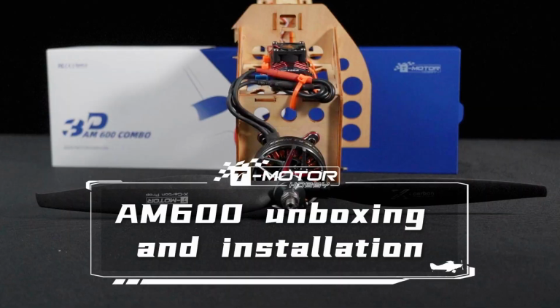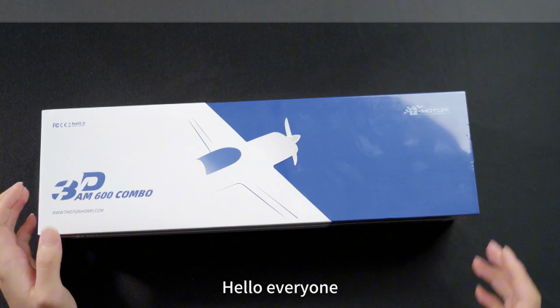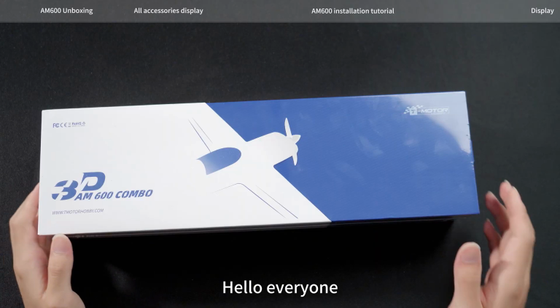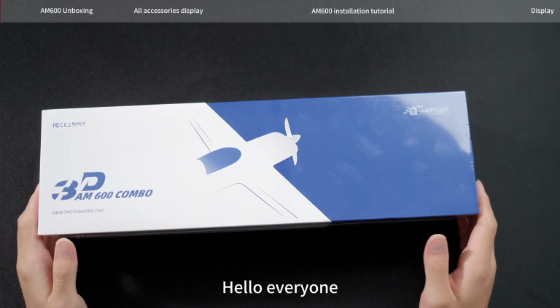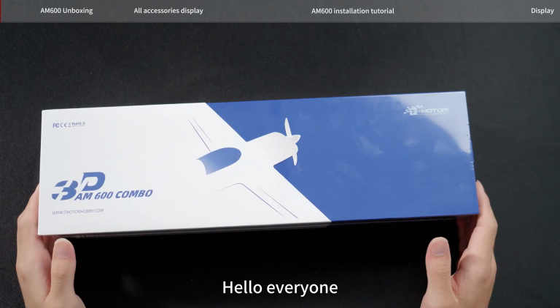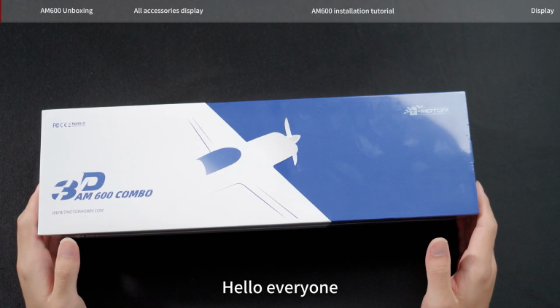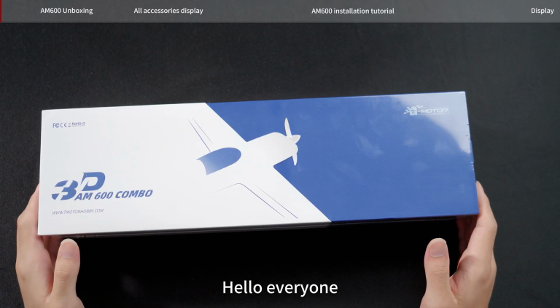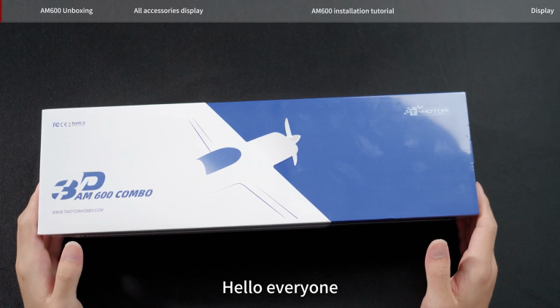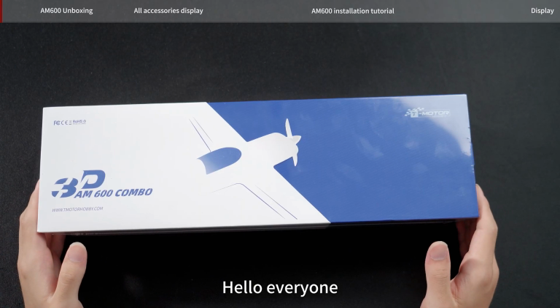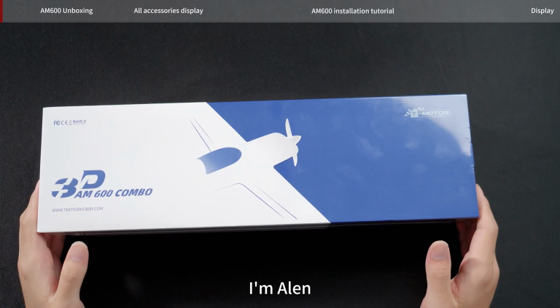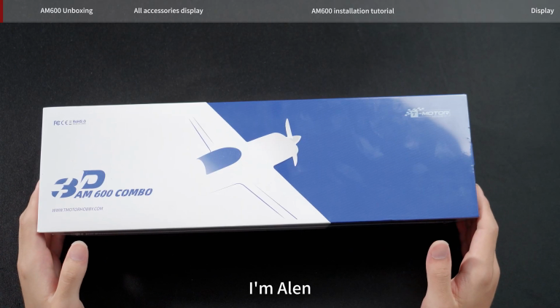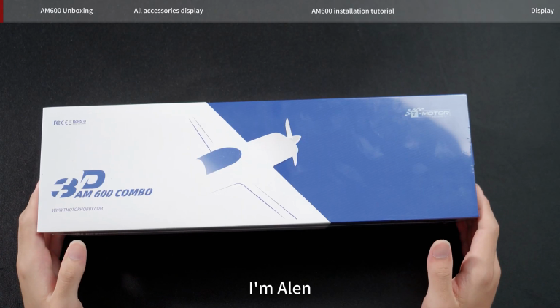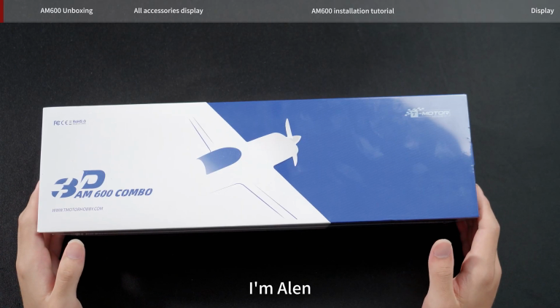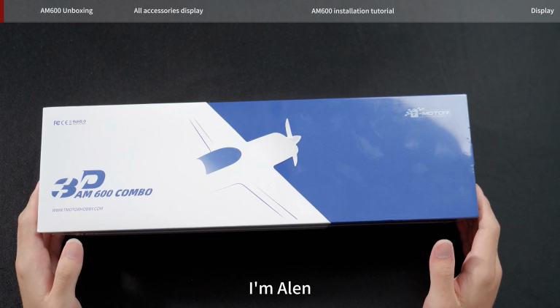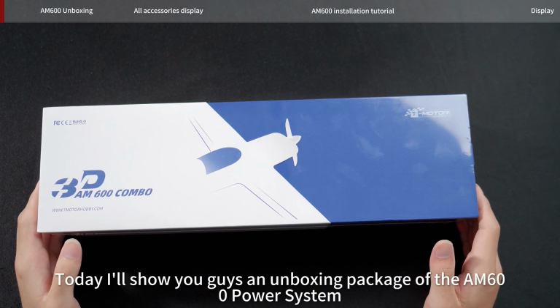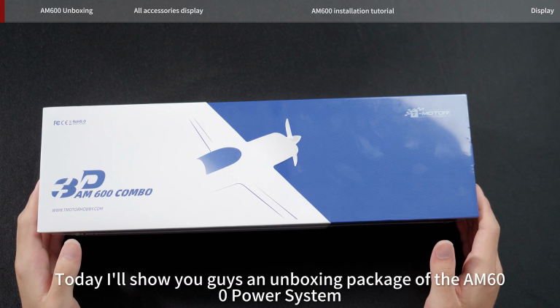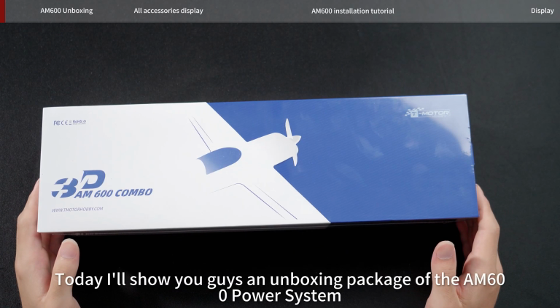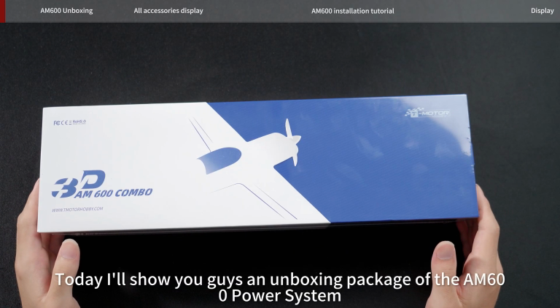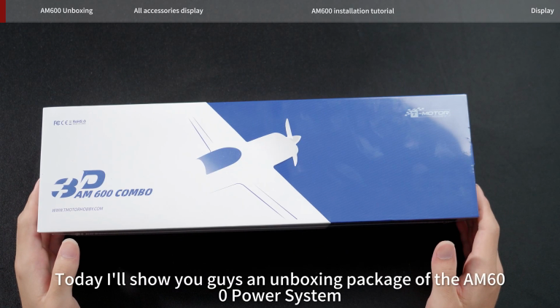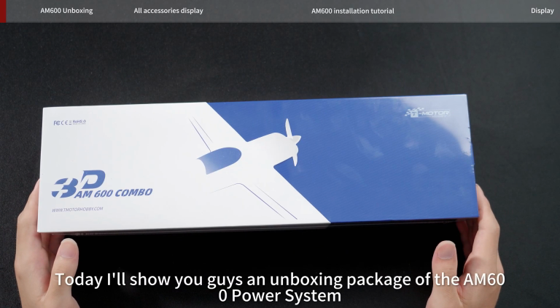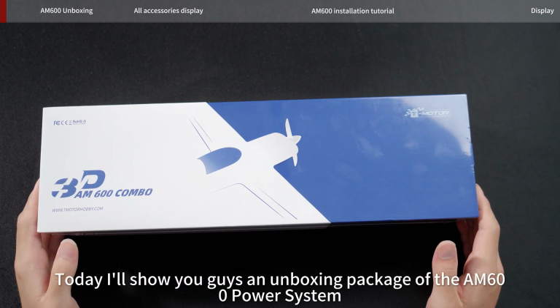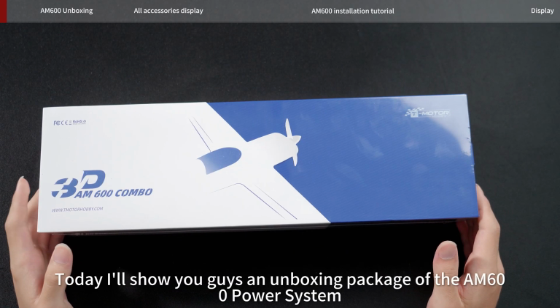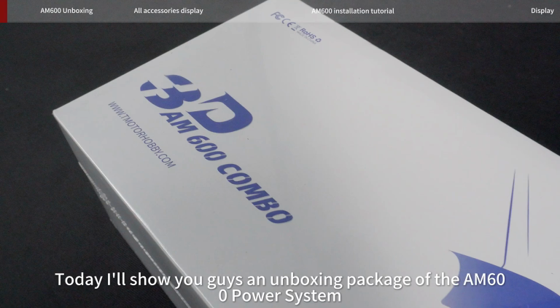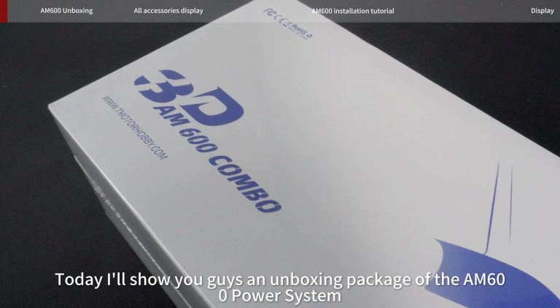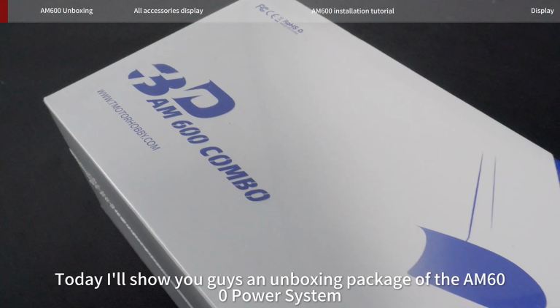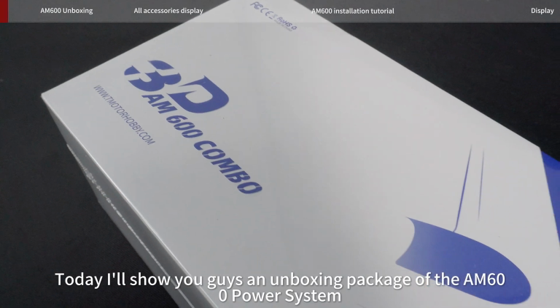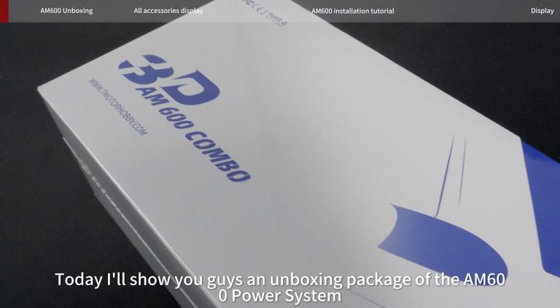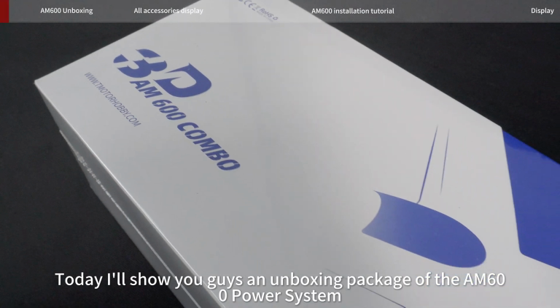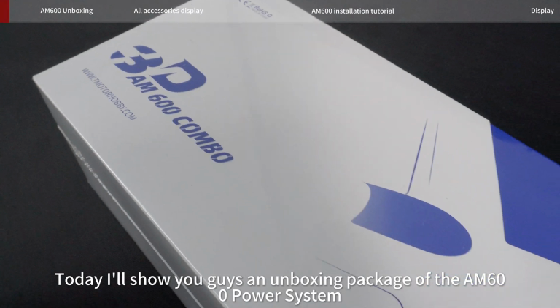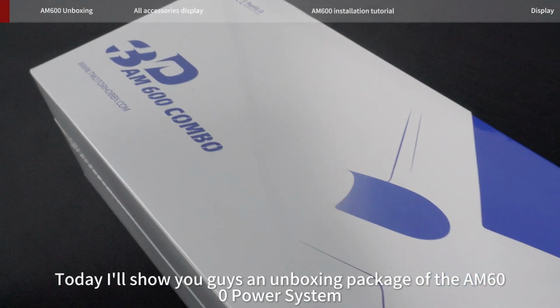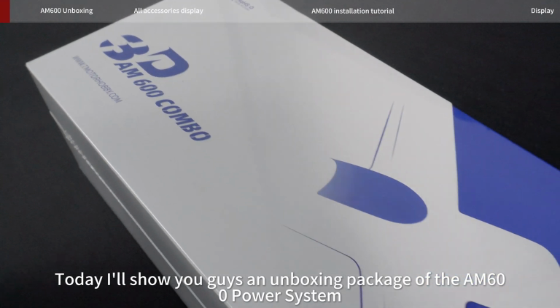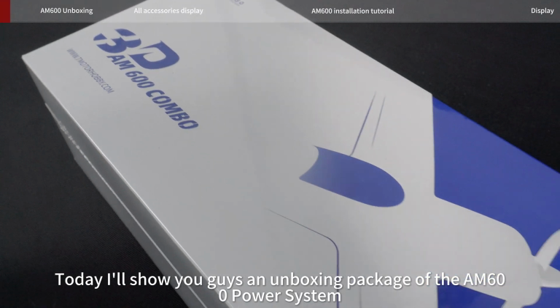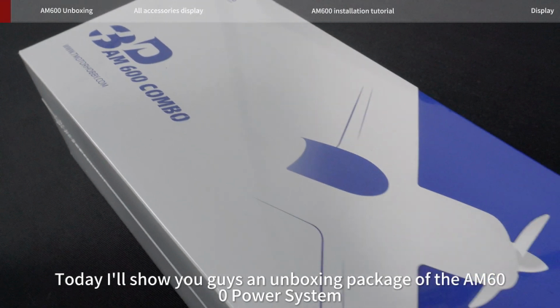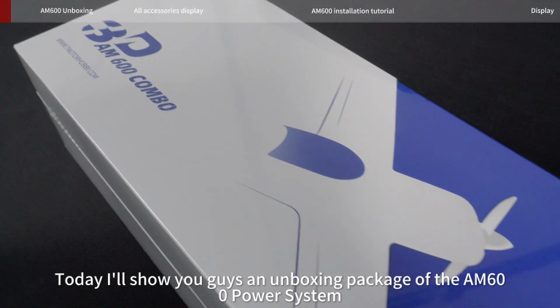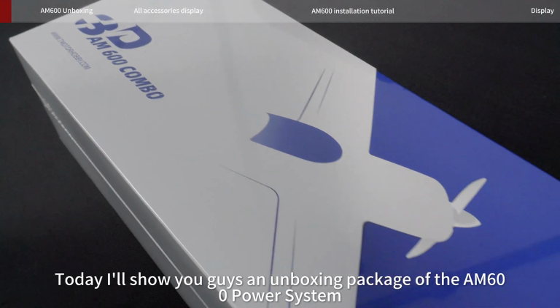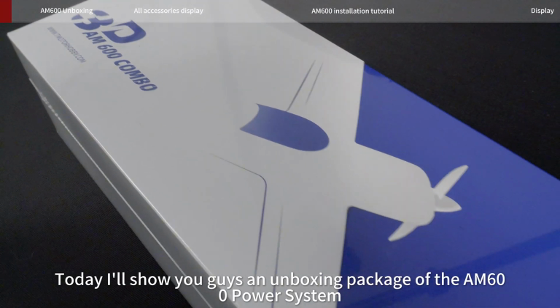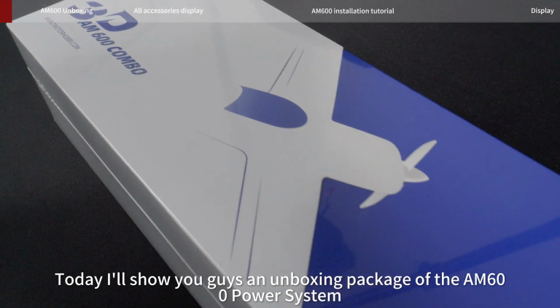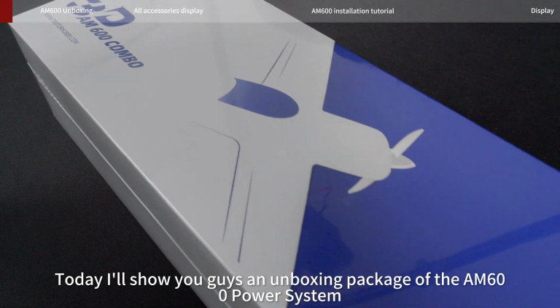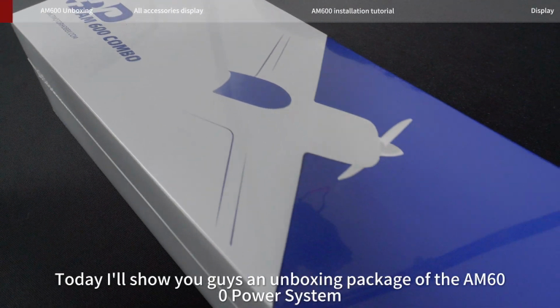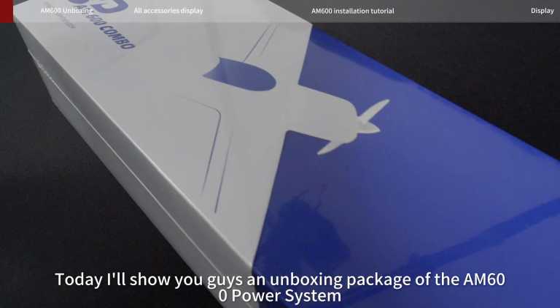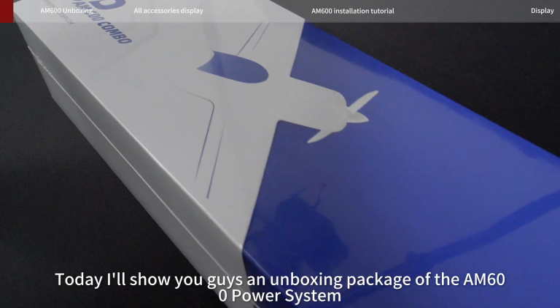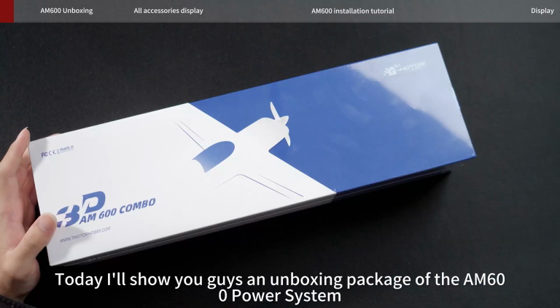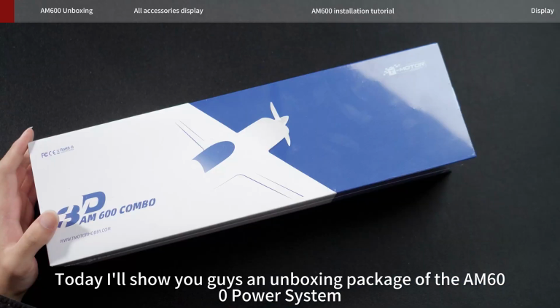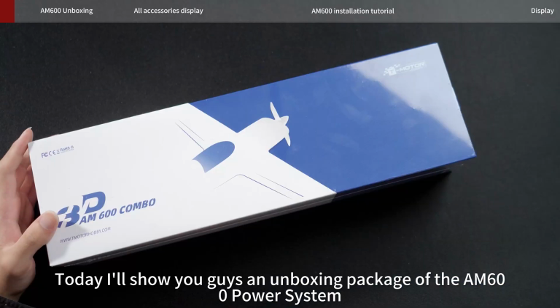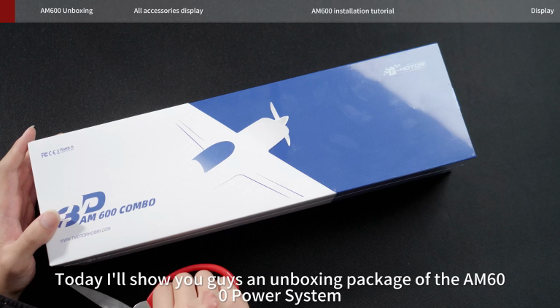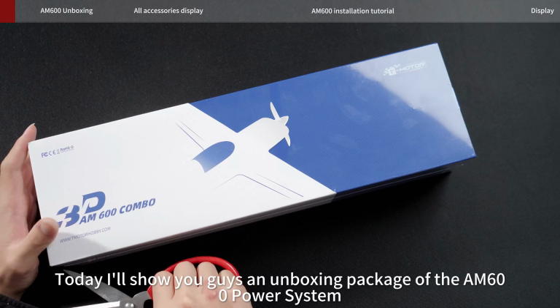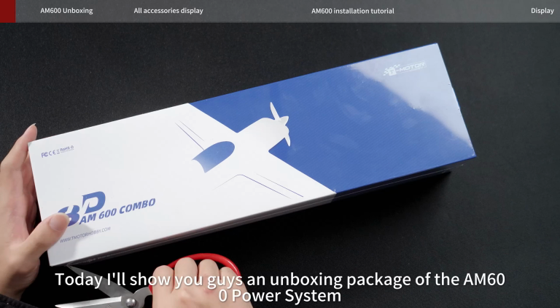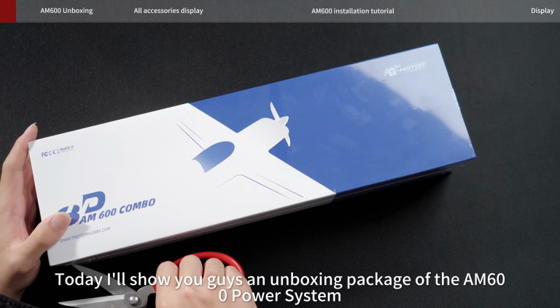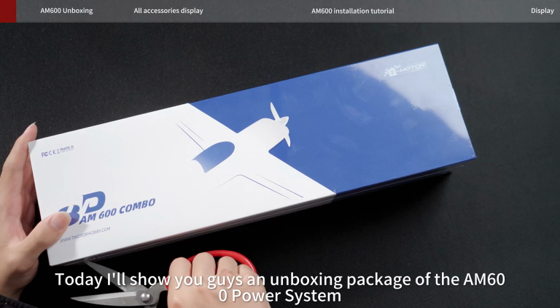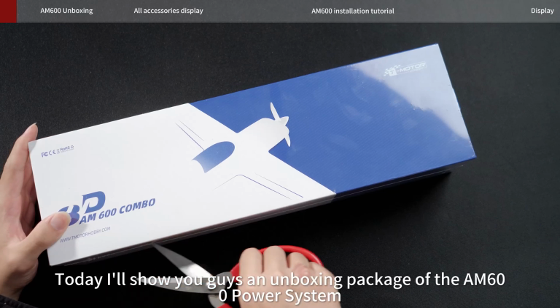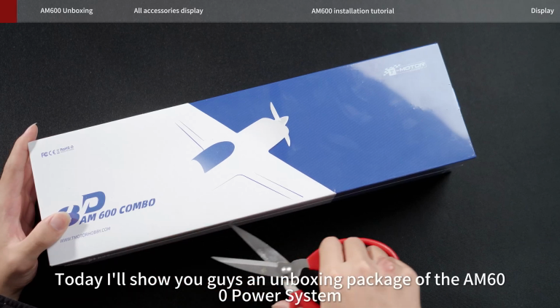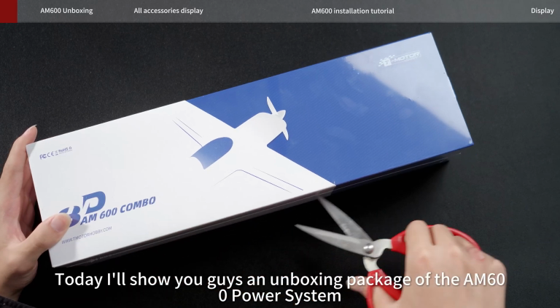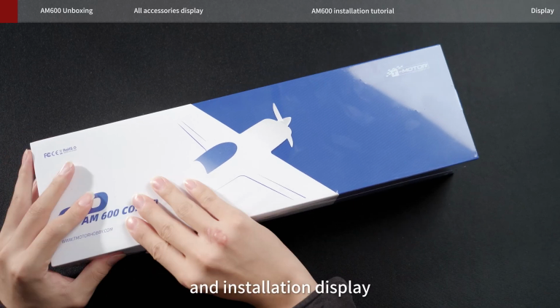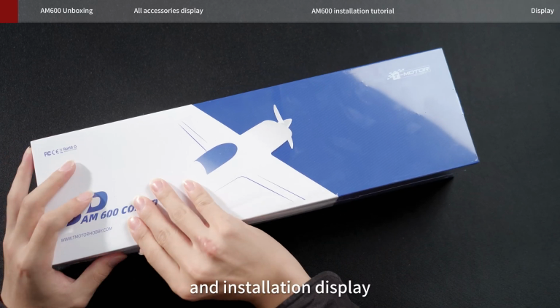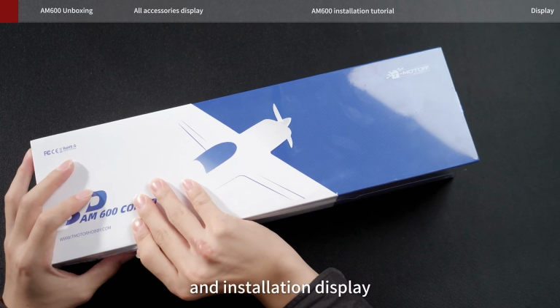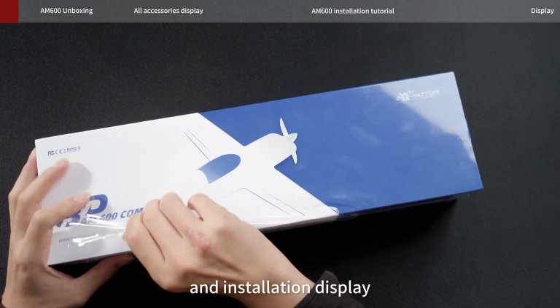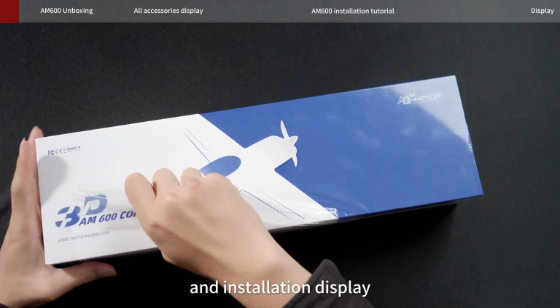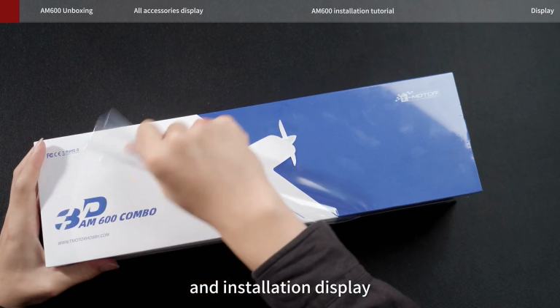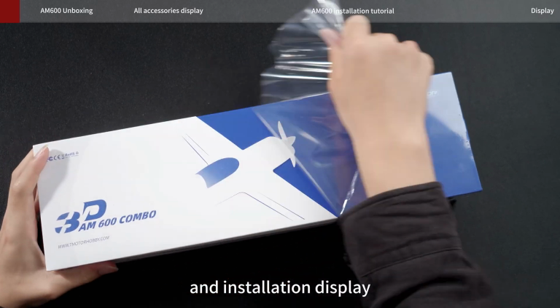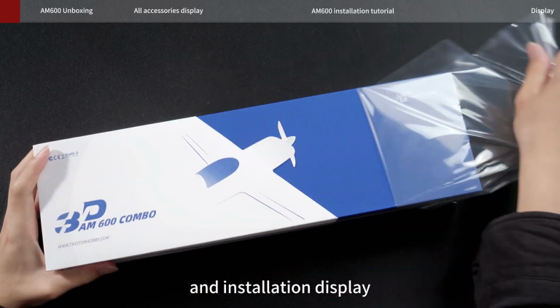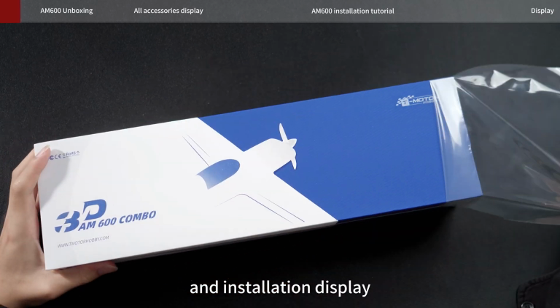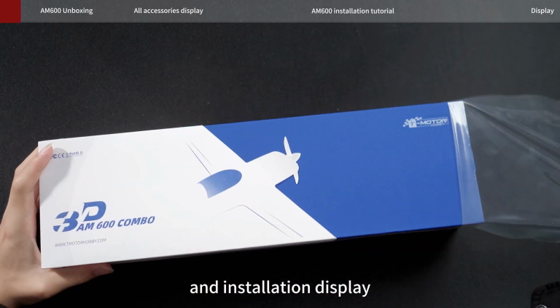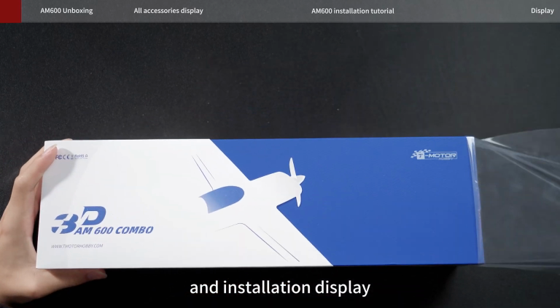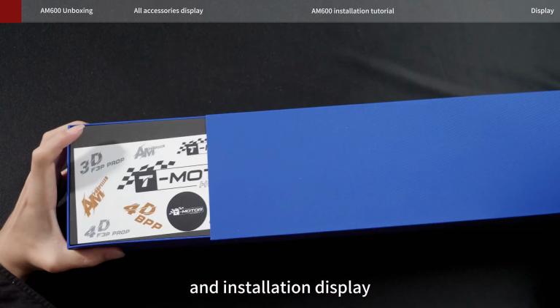Hello everyone, I'm Aylin. Today I'll show you guys an unboxing of the AM600 power system package and installation display.